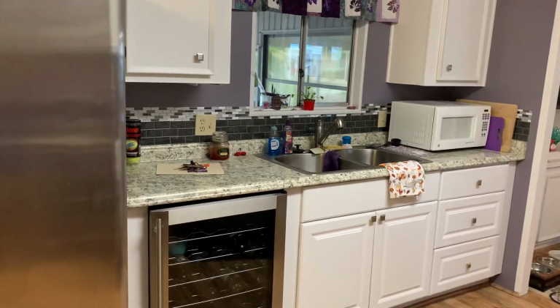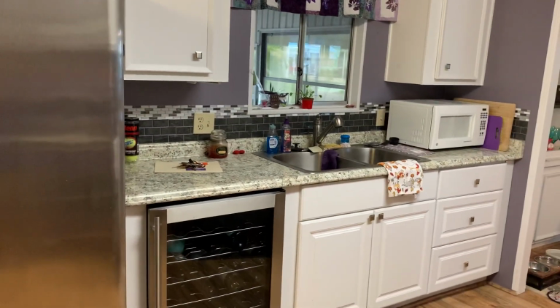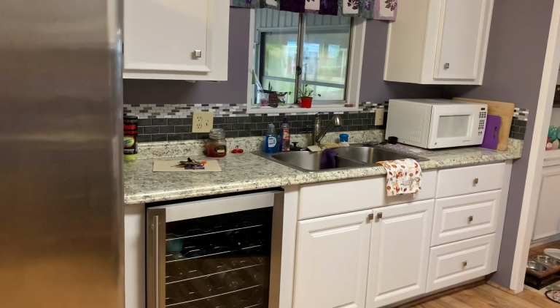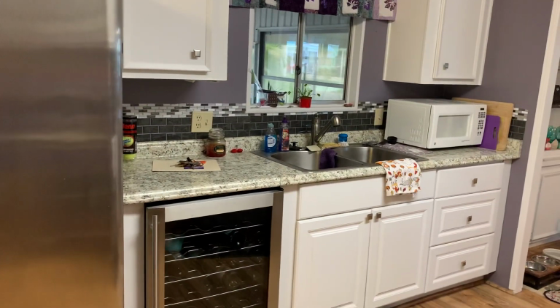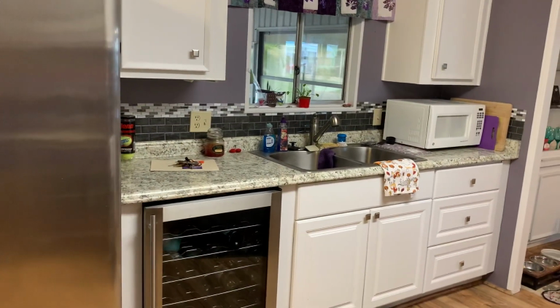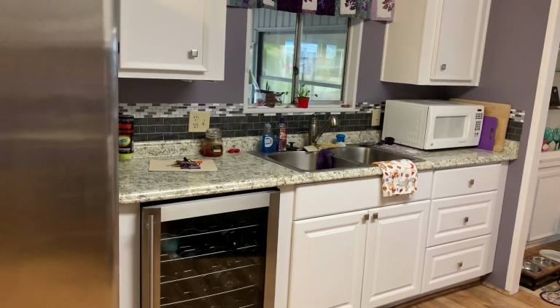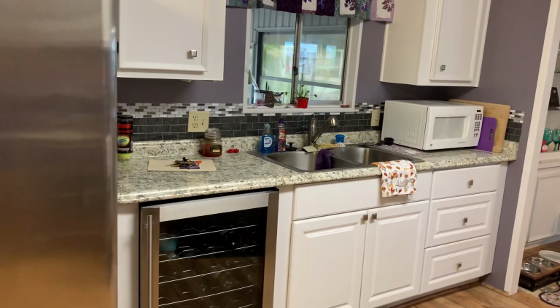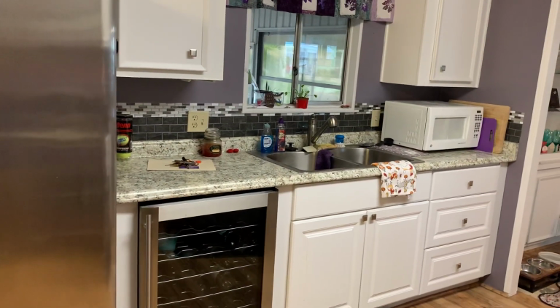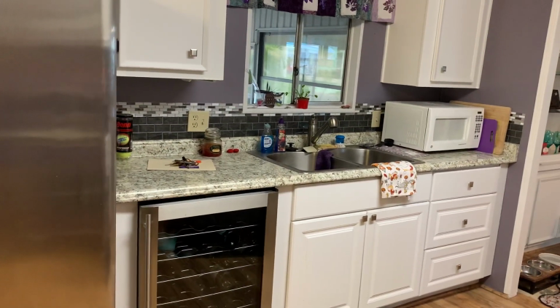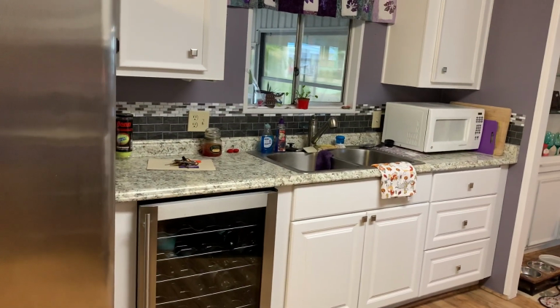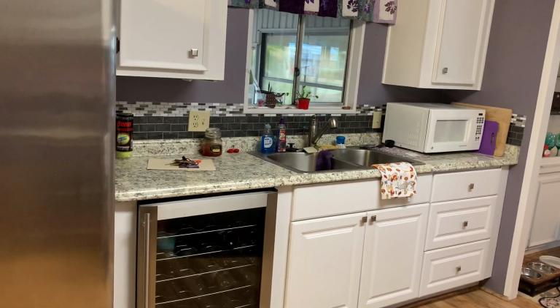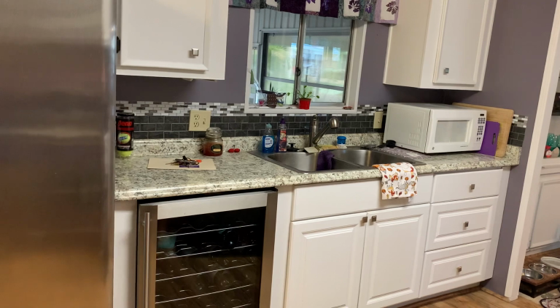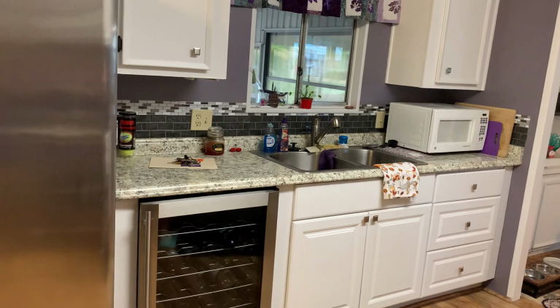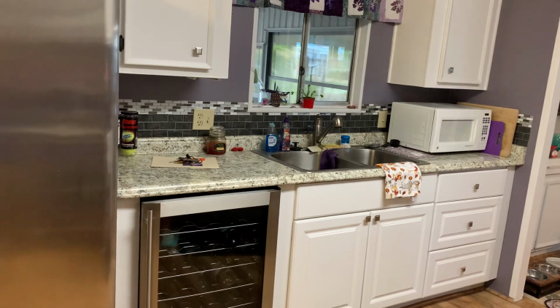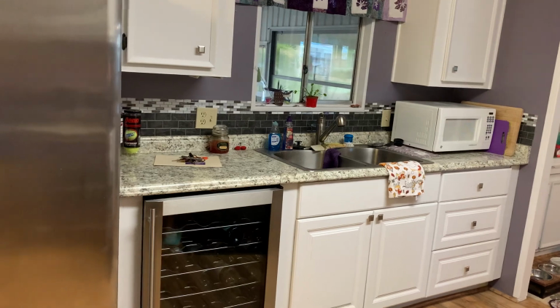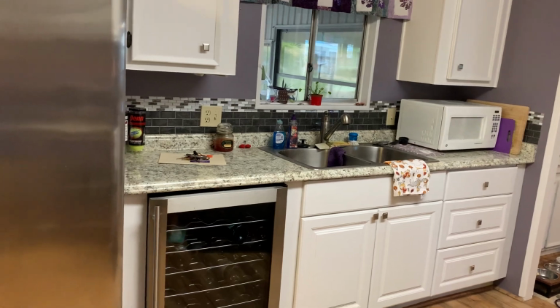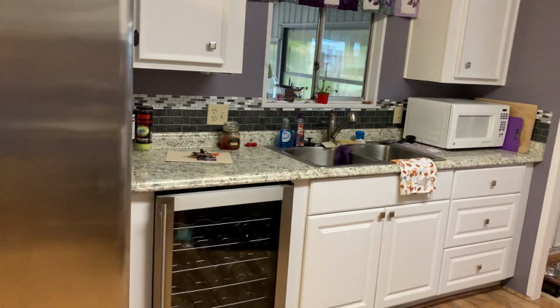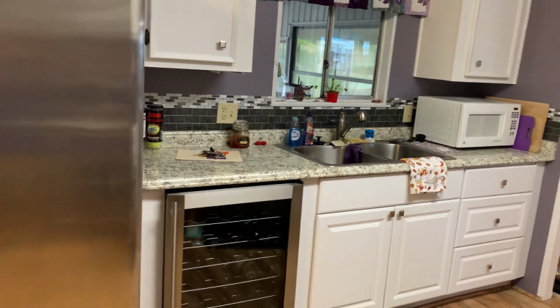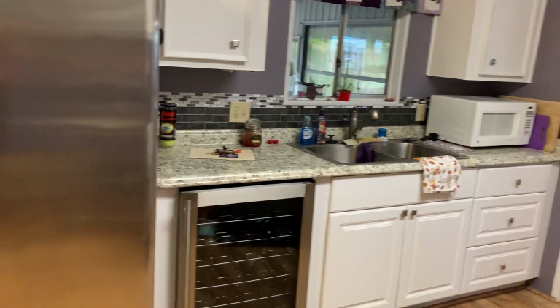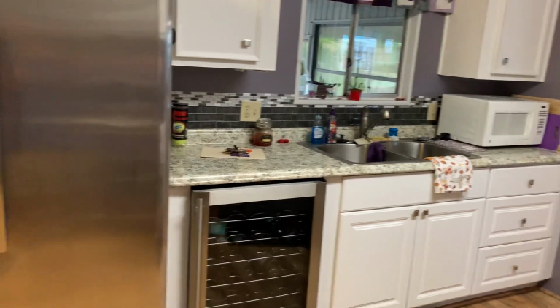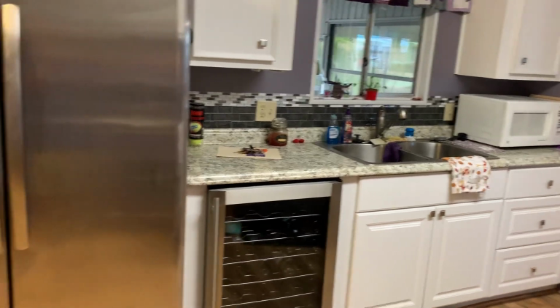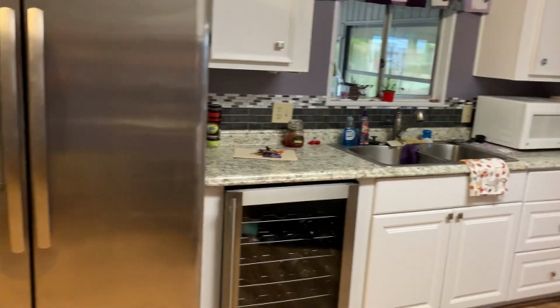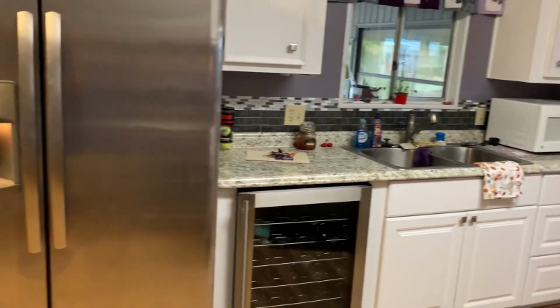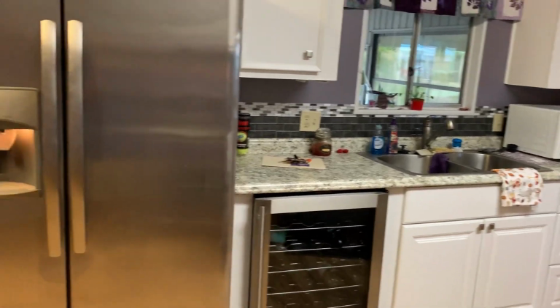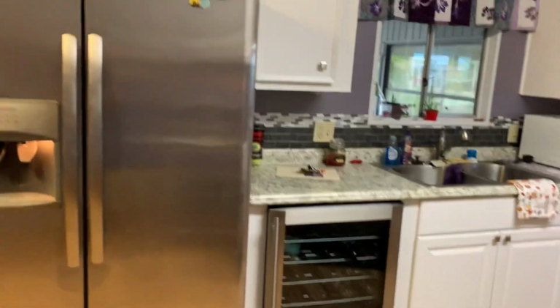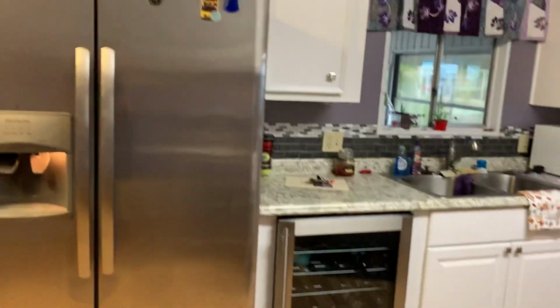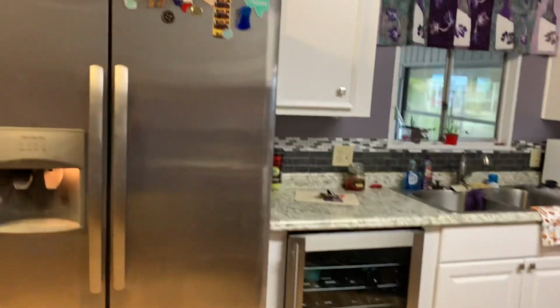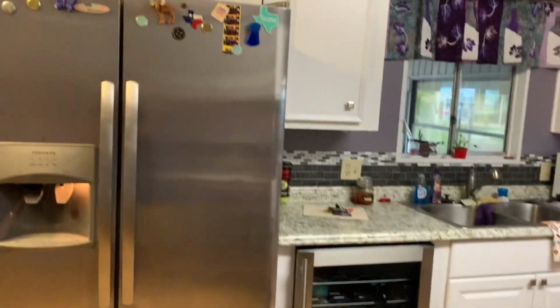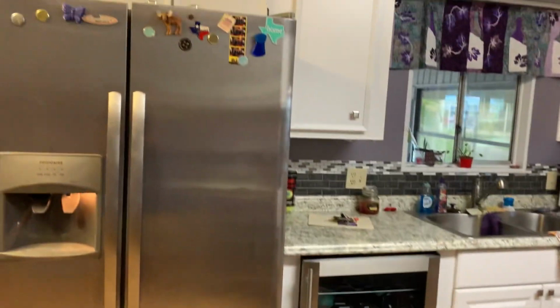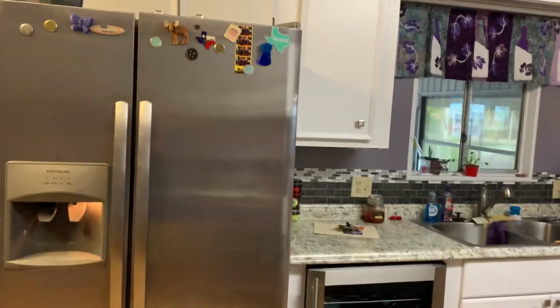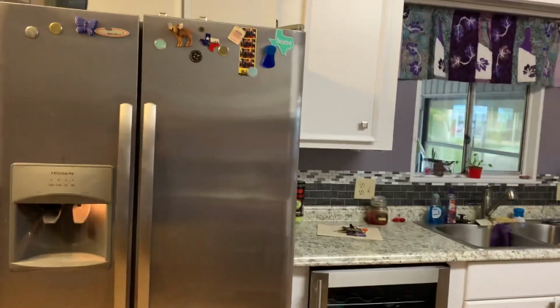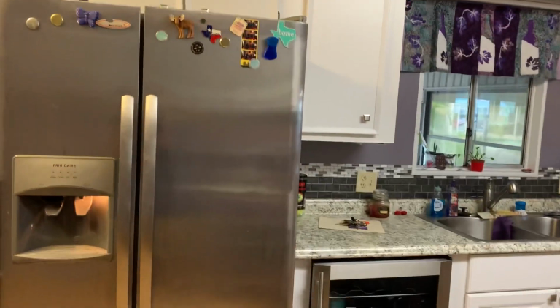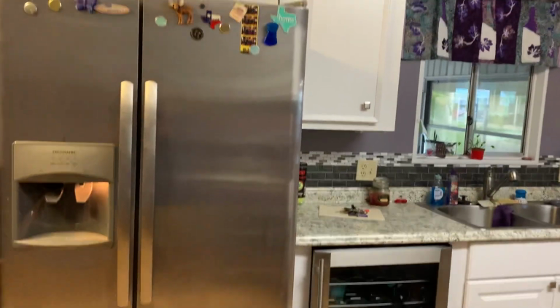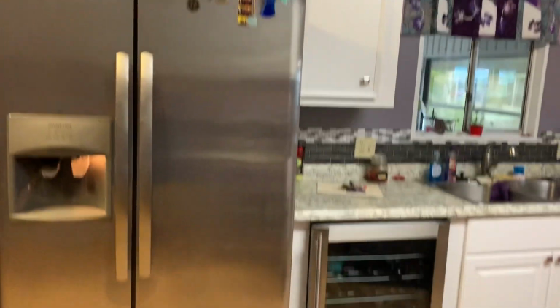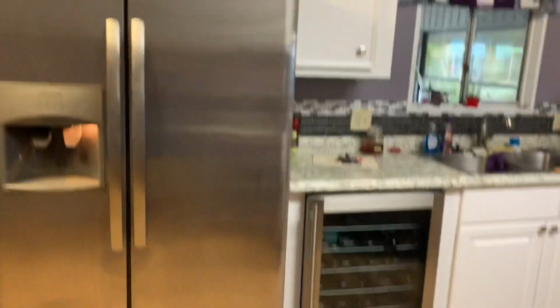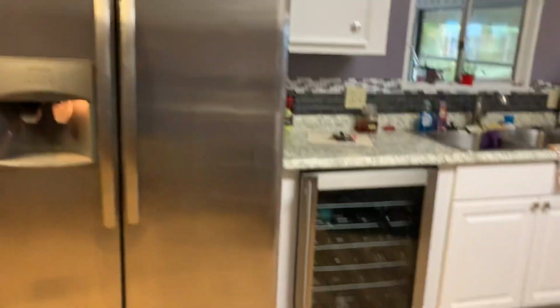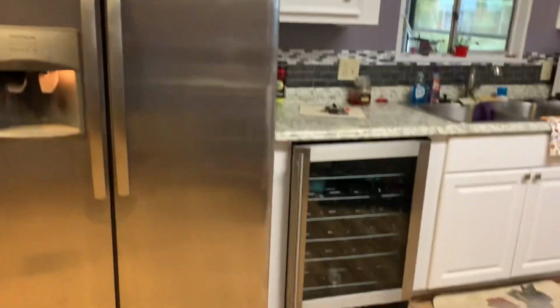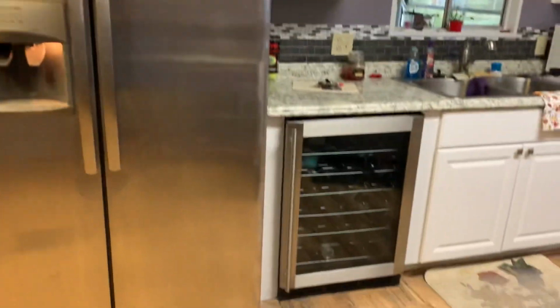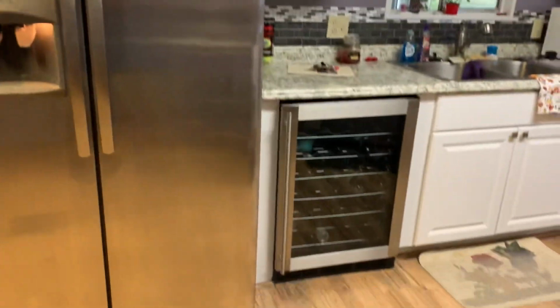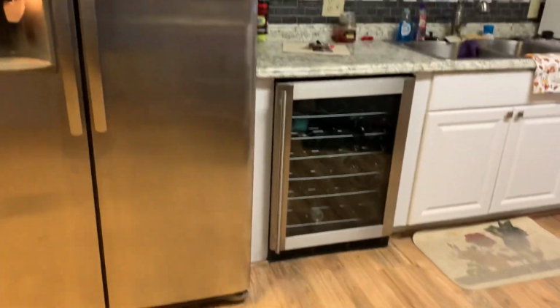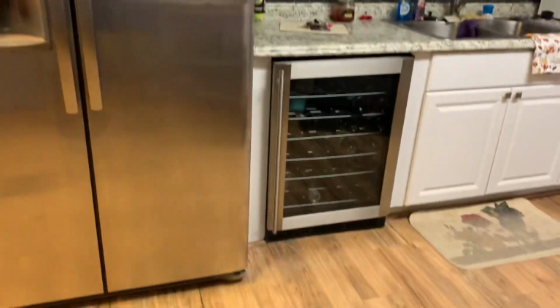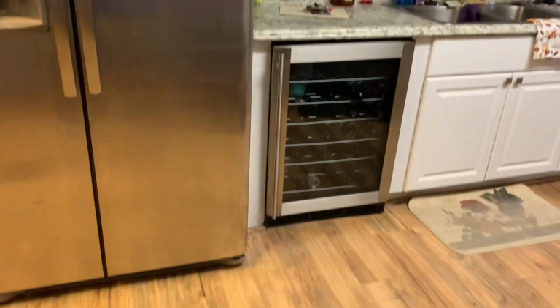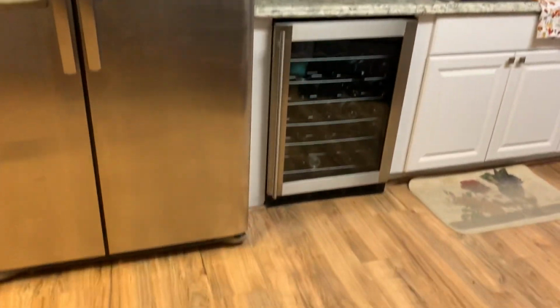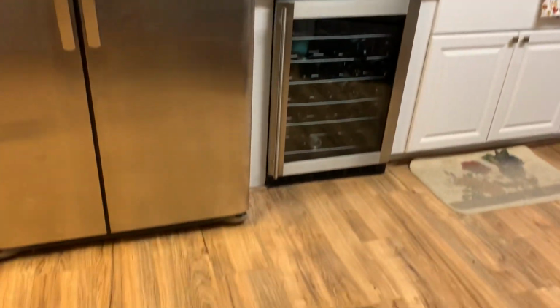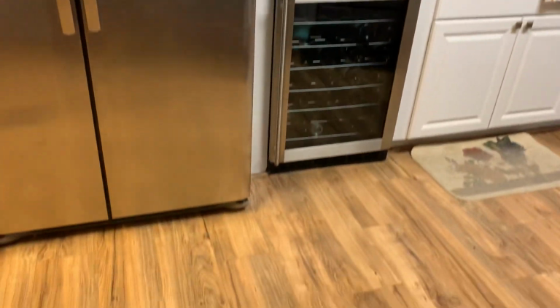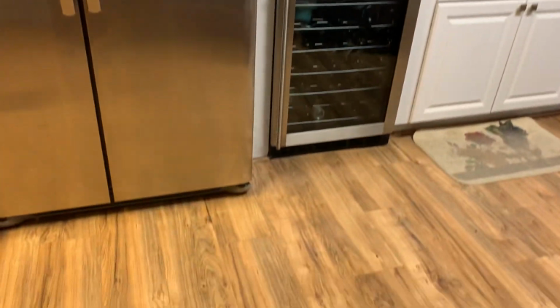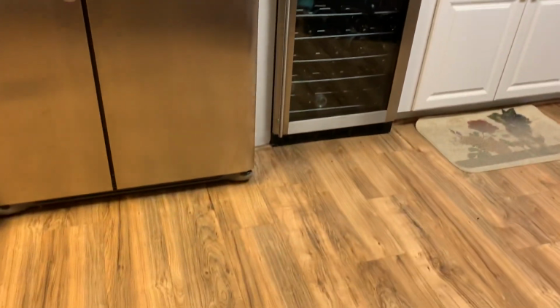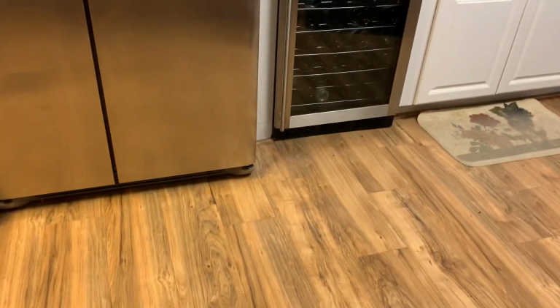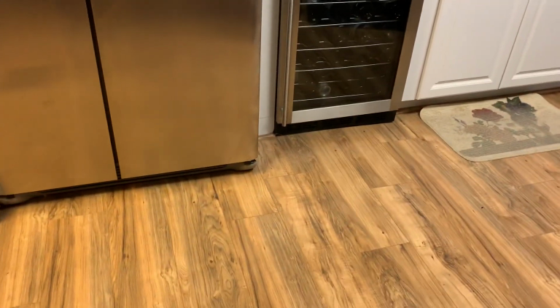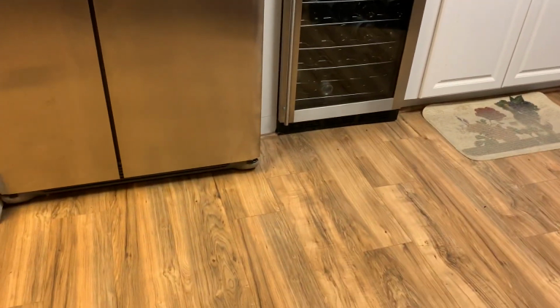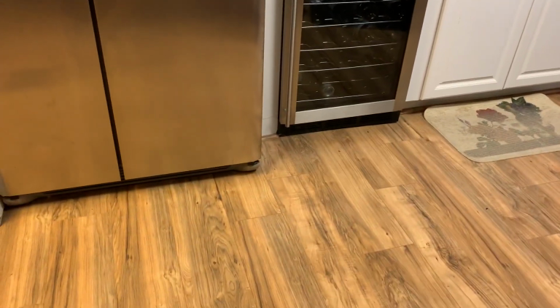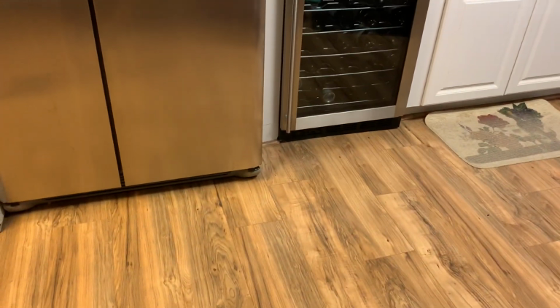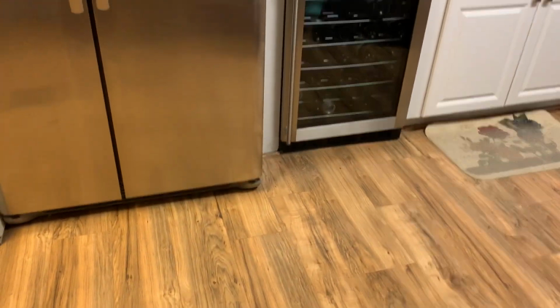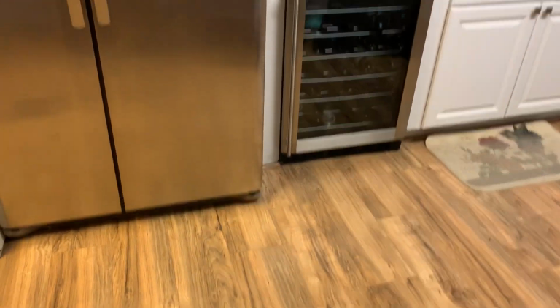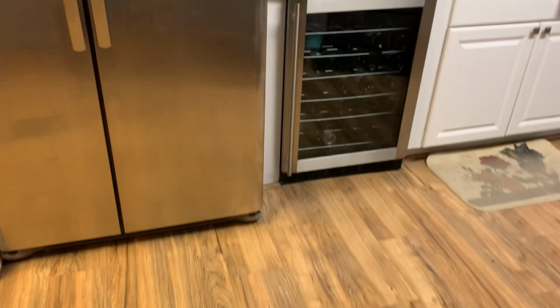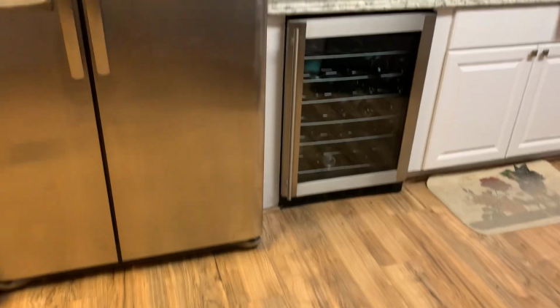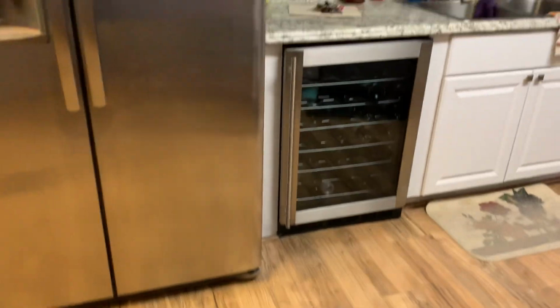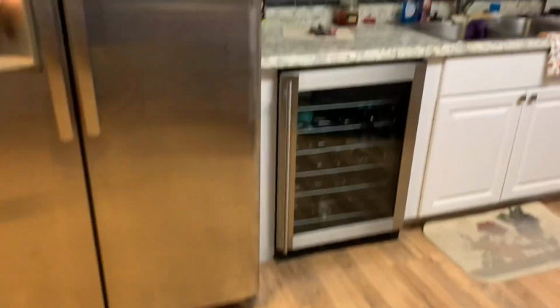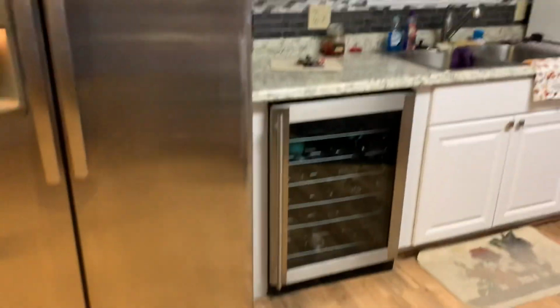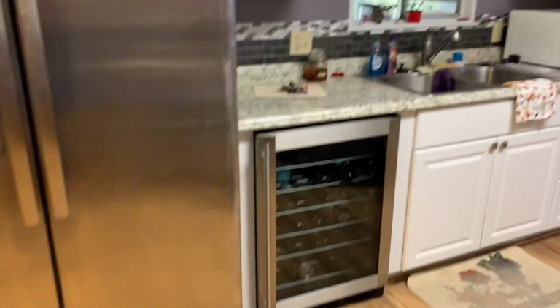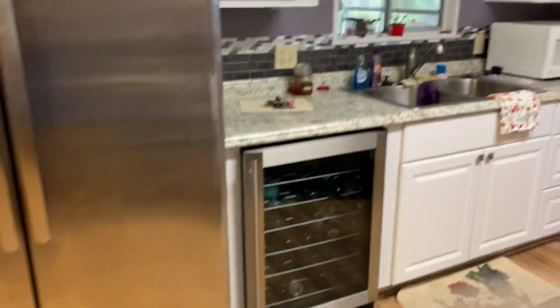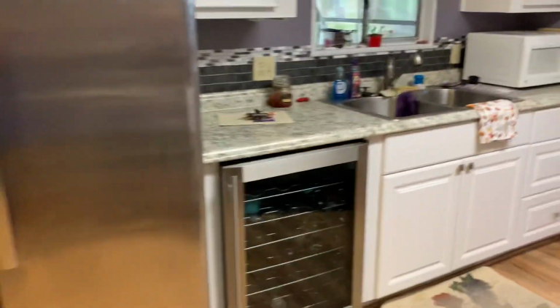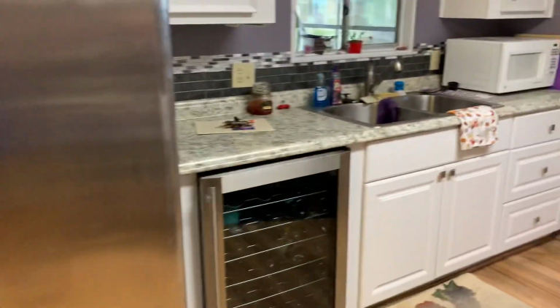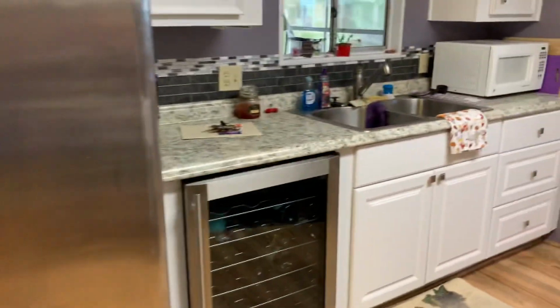This is an updated kitchen. It's got nice cabinets and a nice wine fridge.